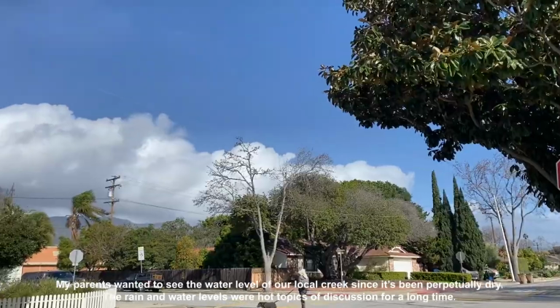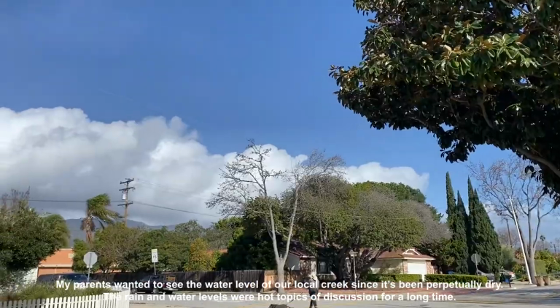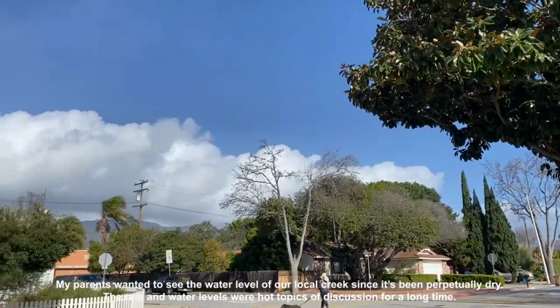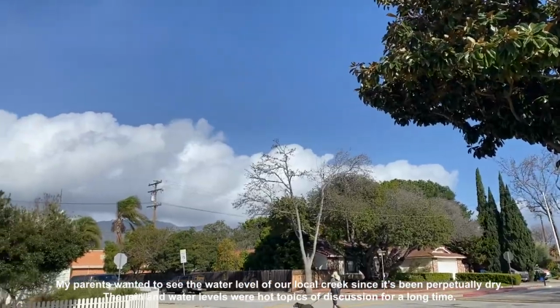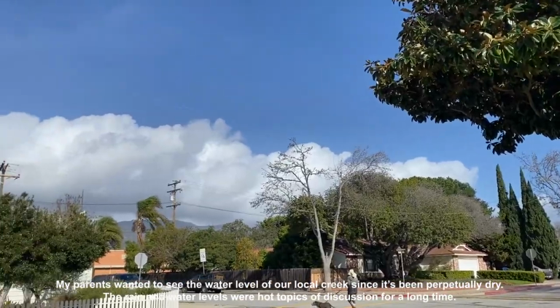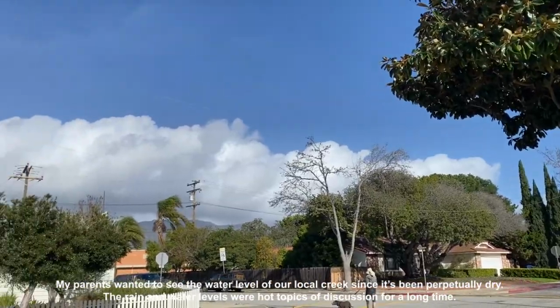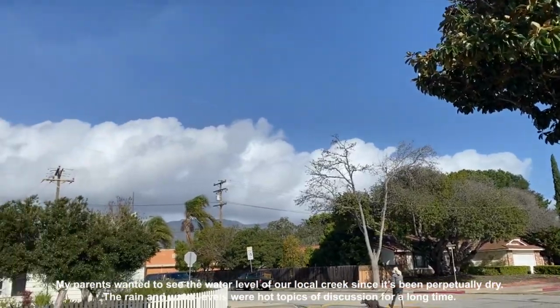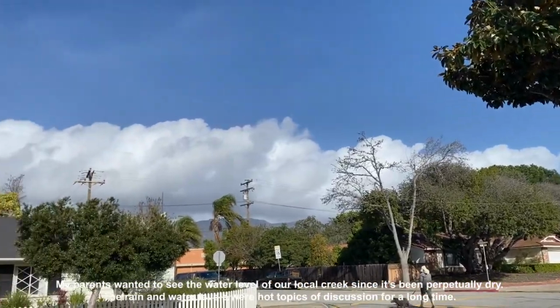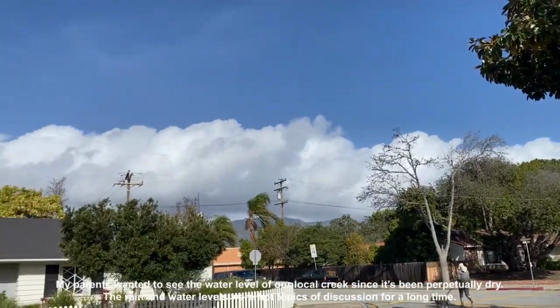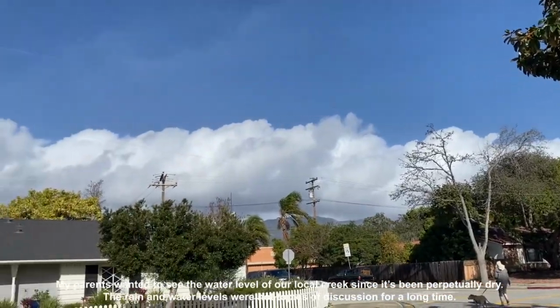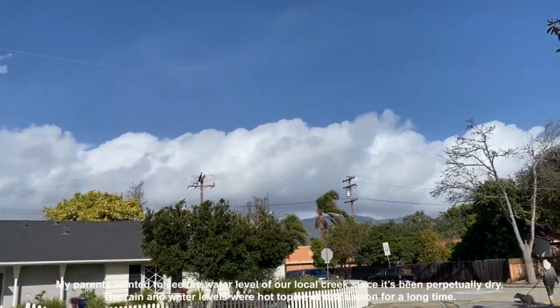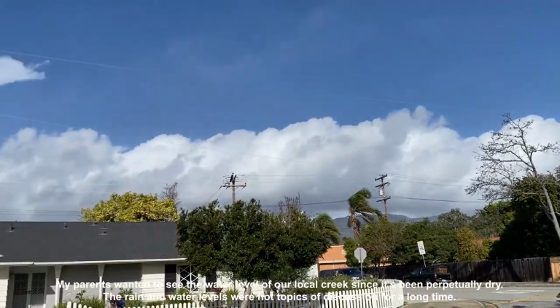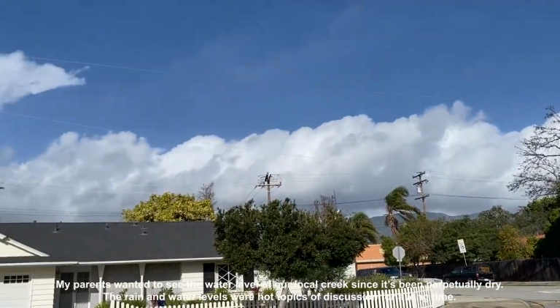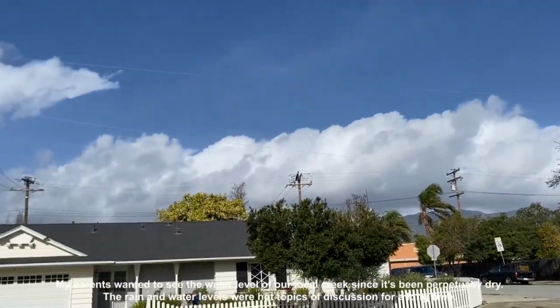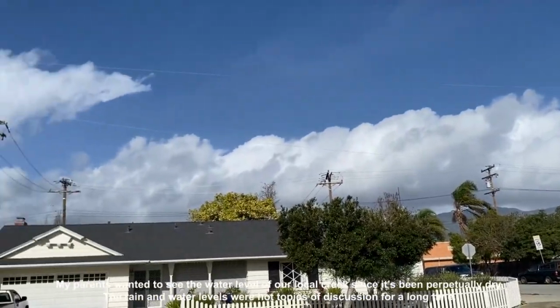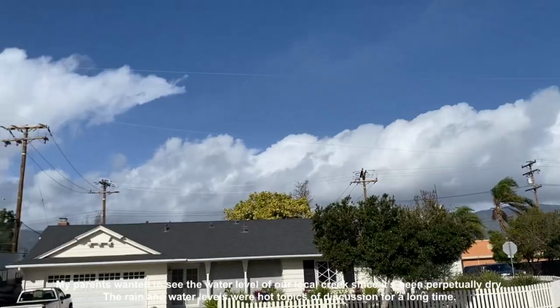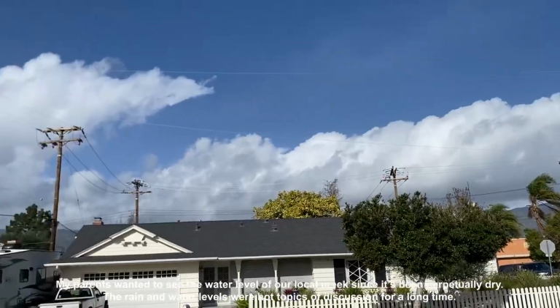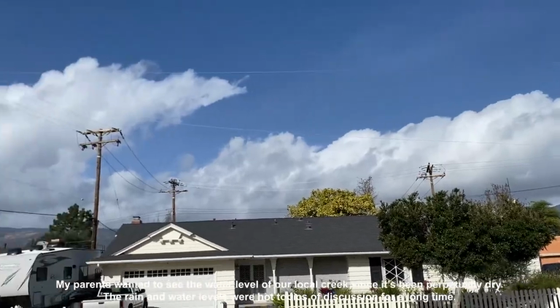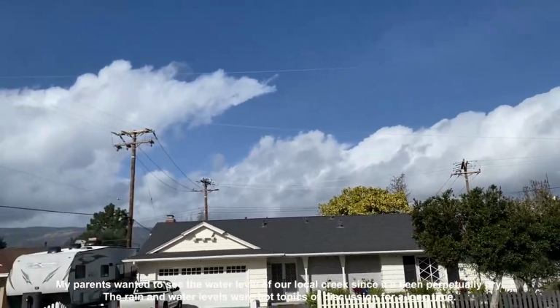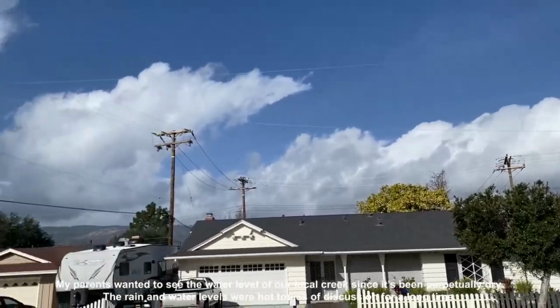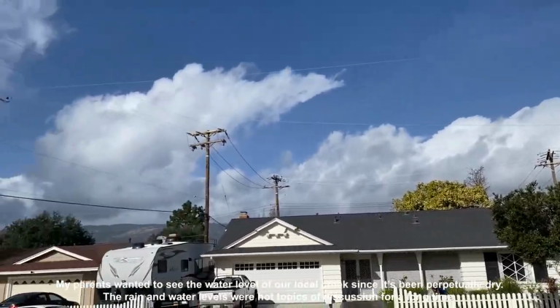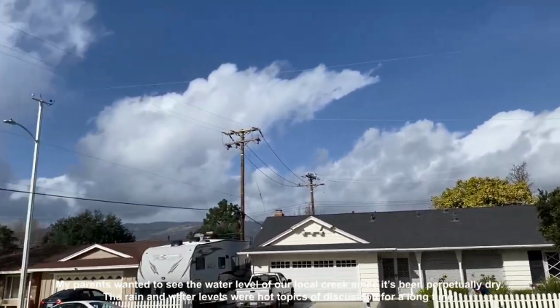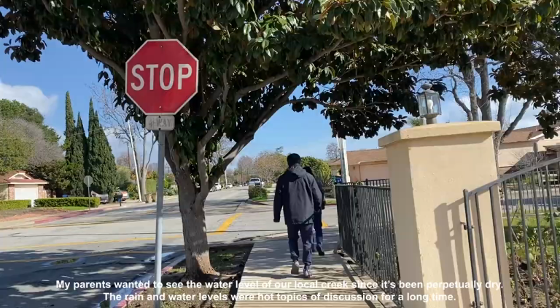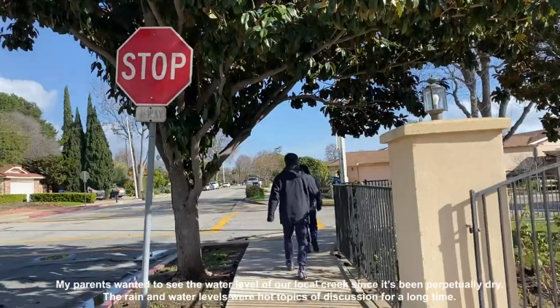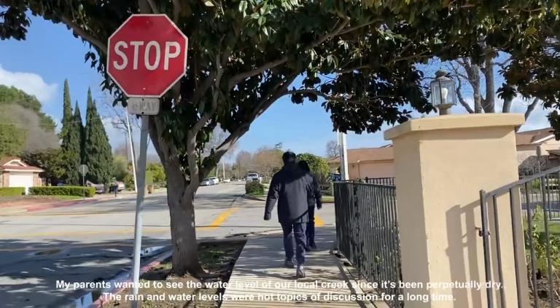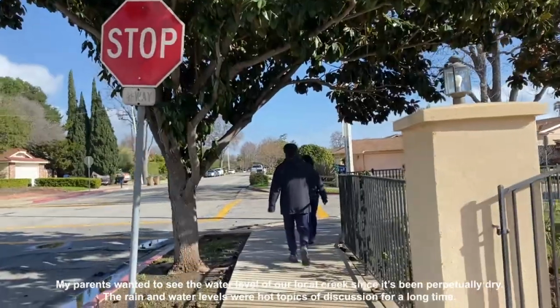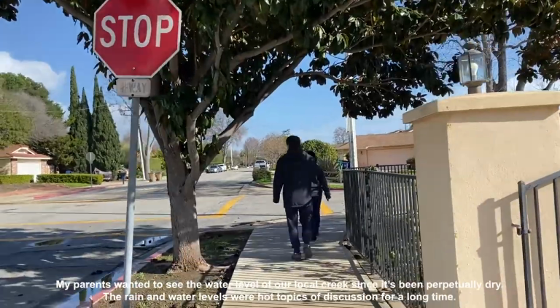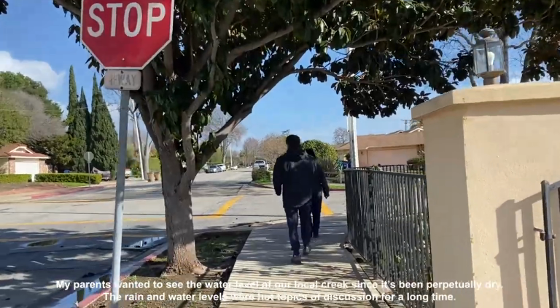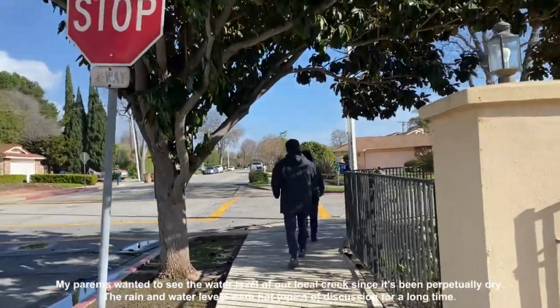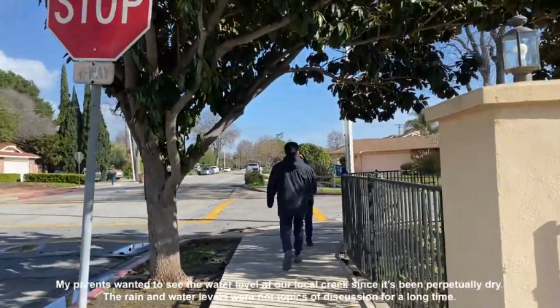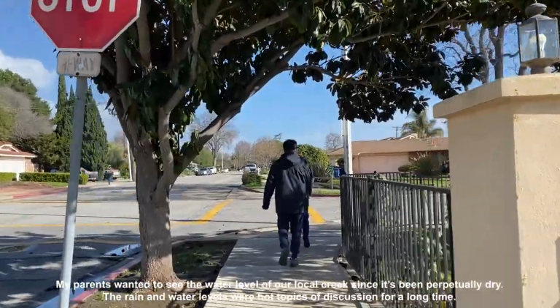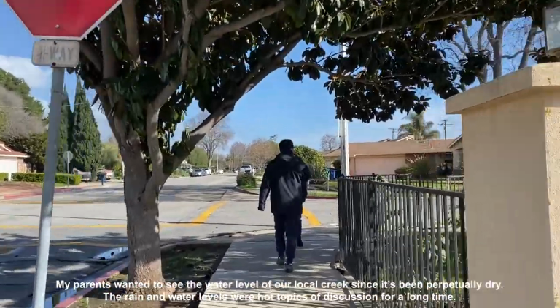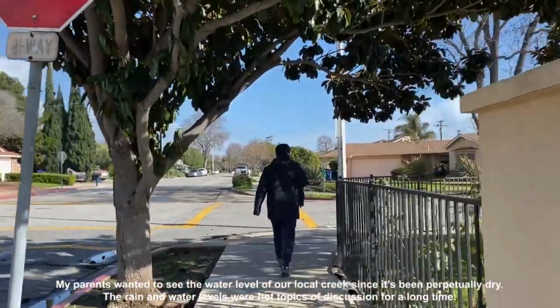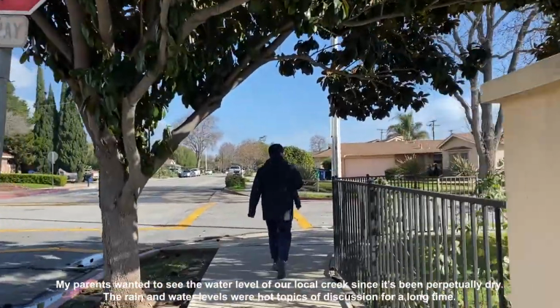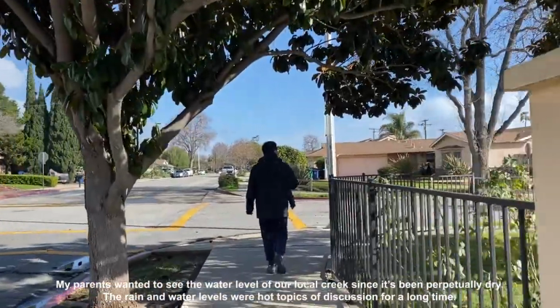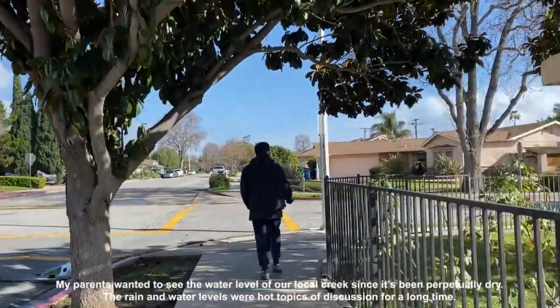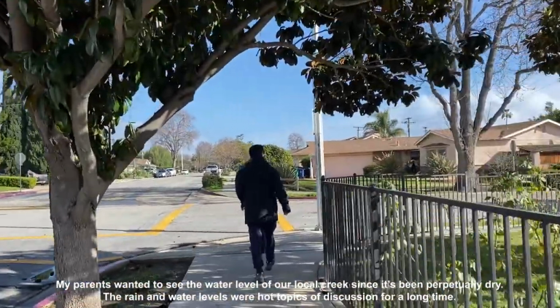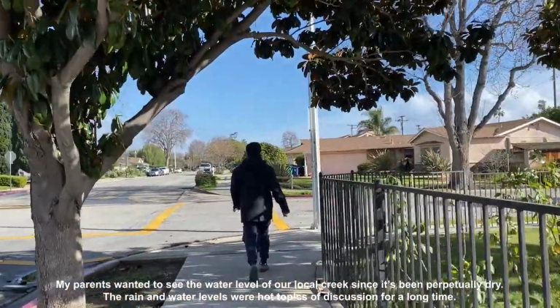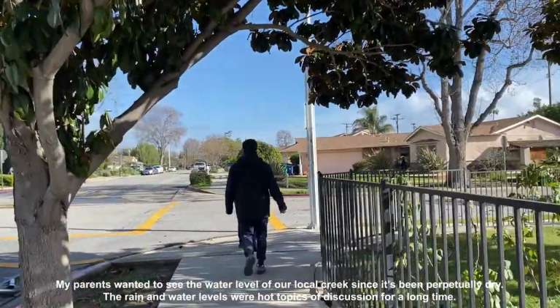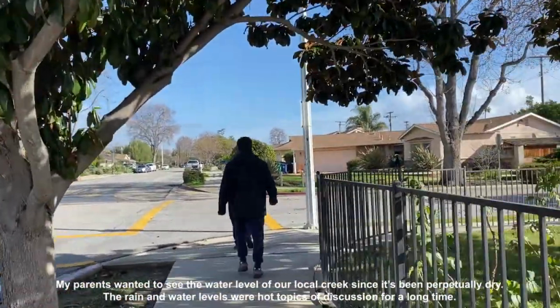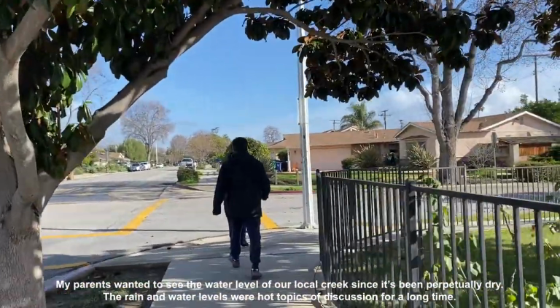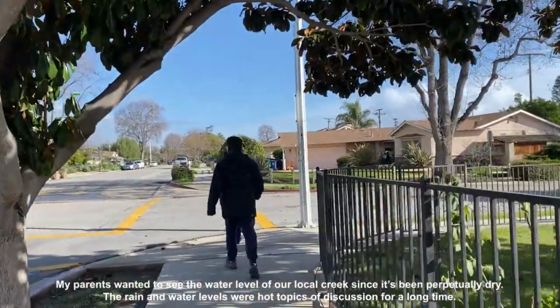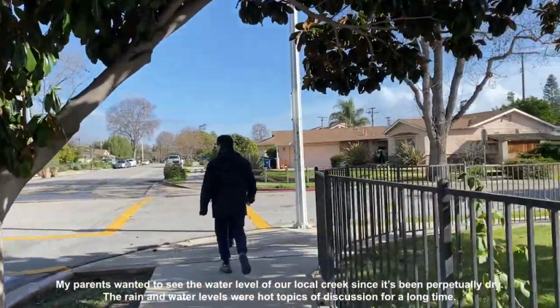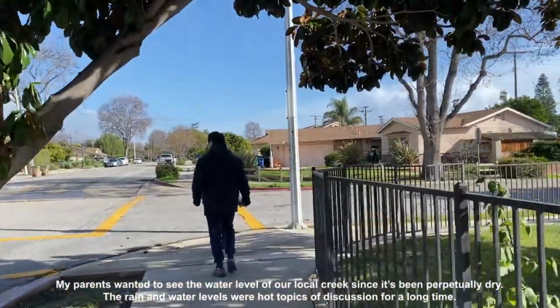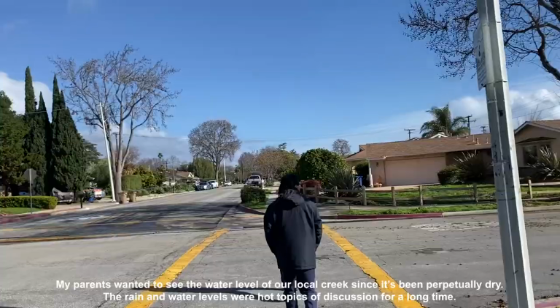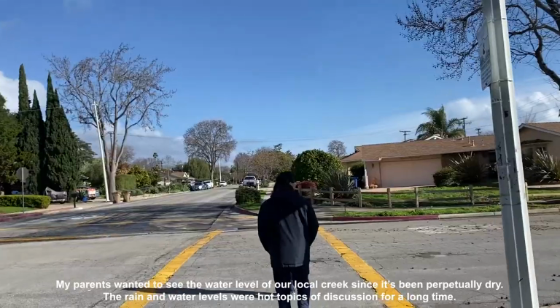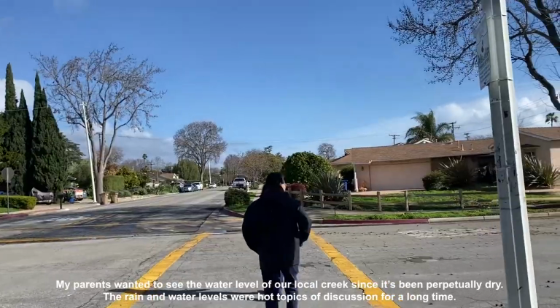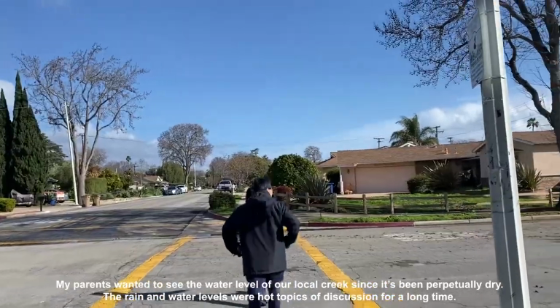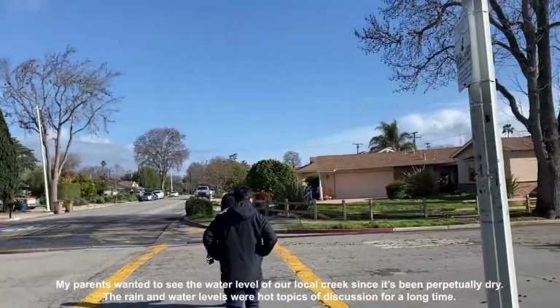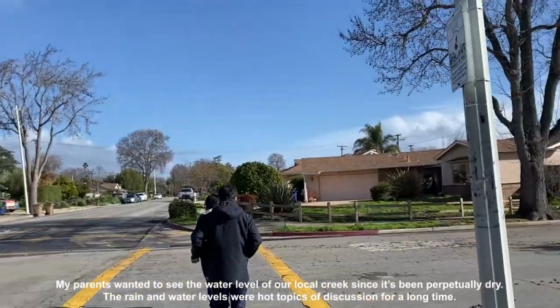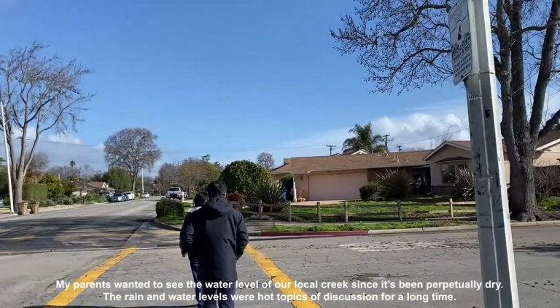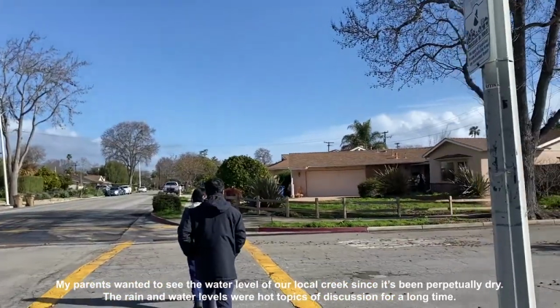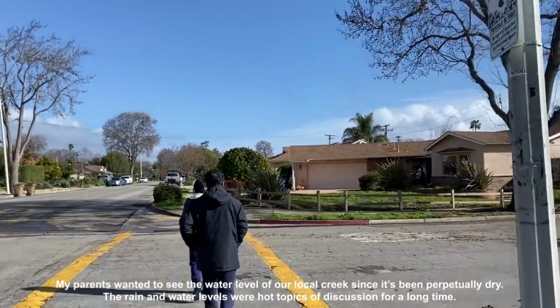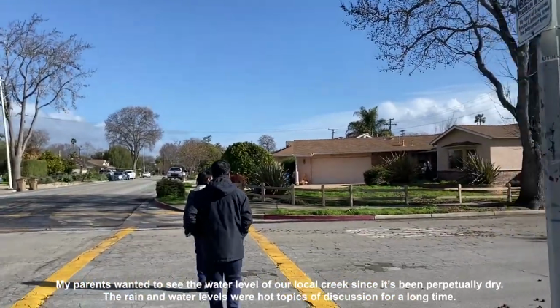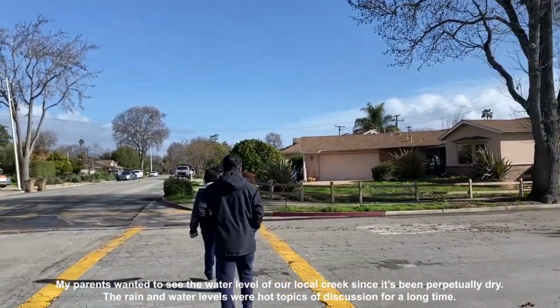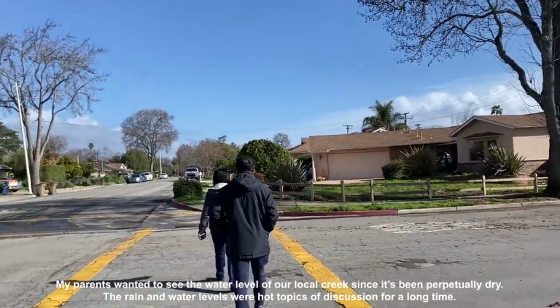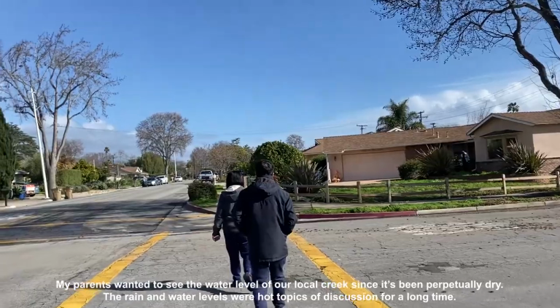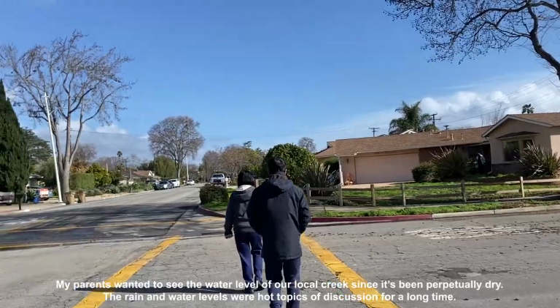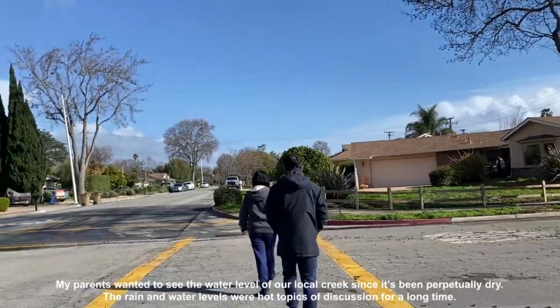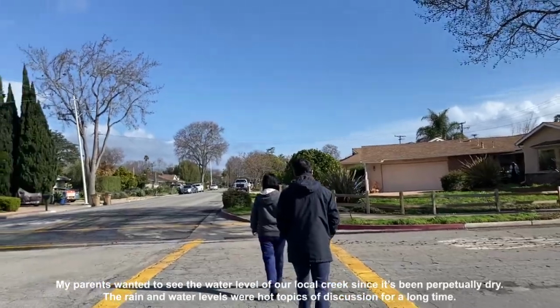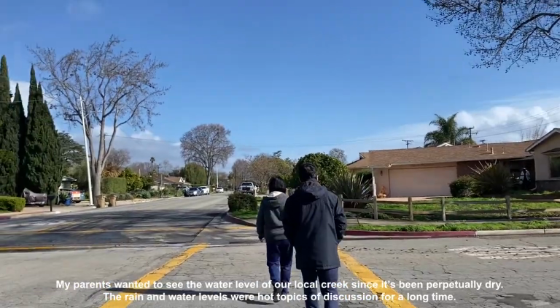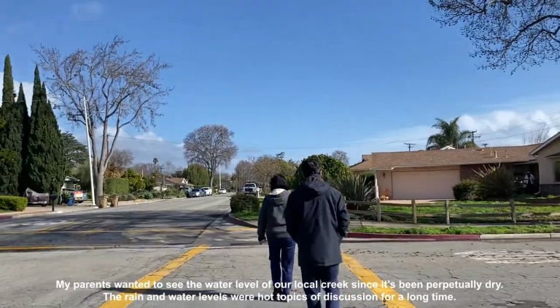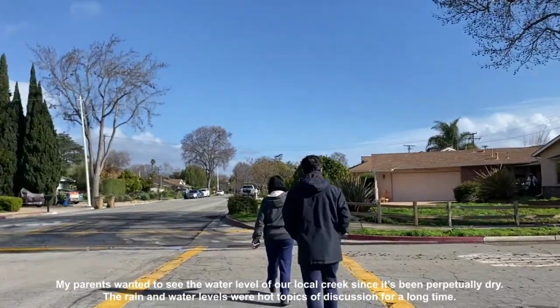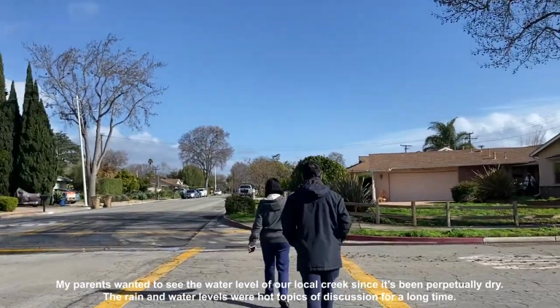Look at the clouds. I was going to go to TJ's — I was going to walk there to get creamer — but my parents are going to go to the creek to look at the water.